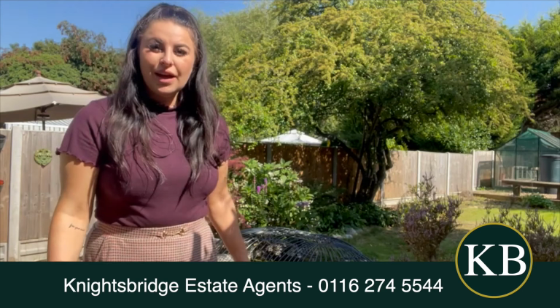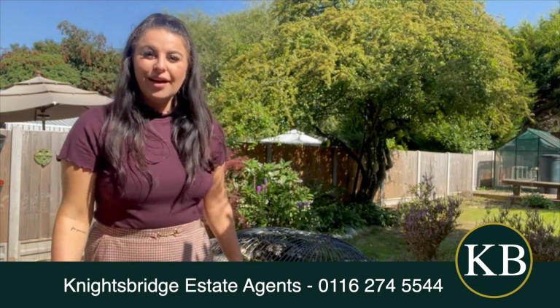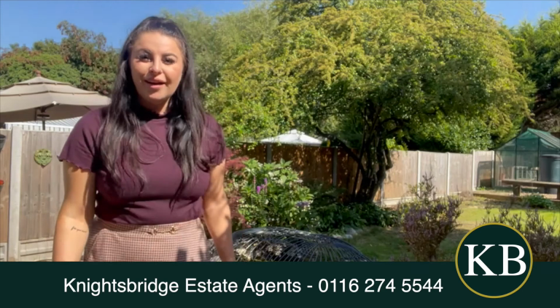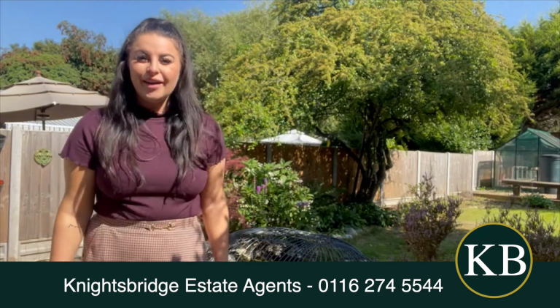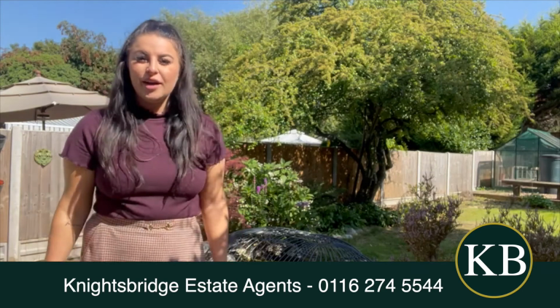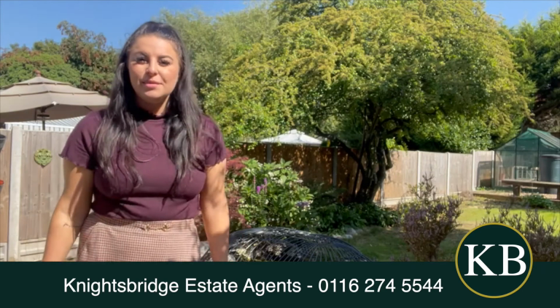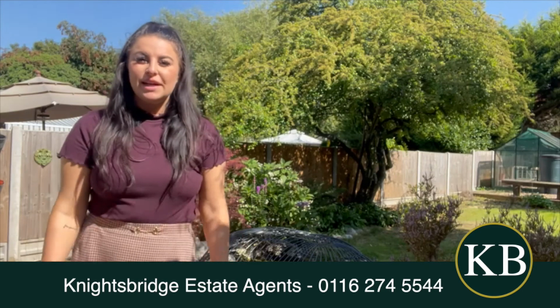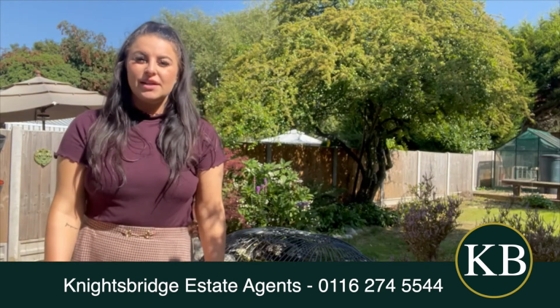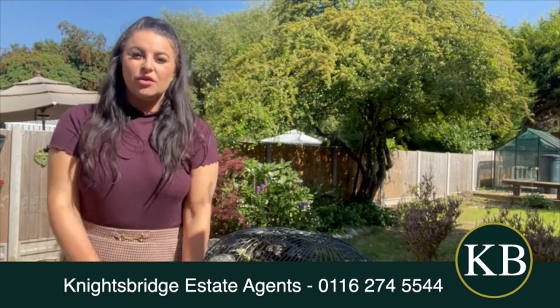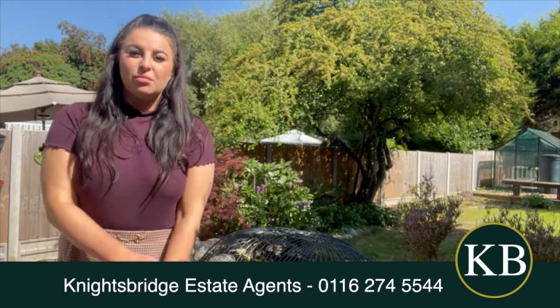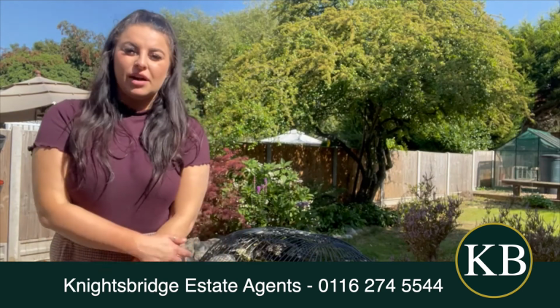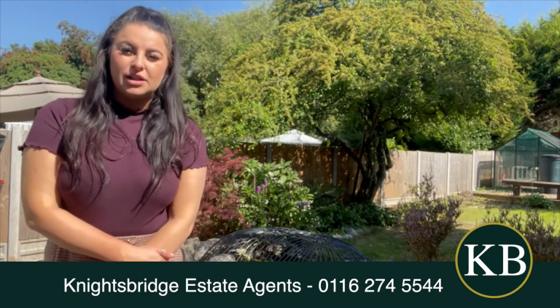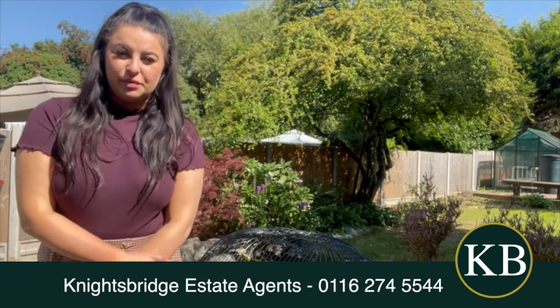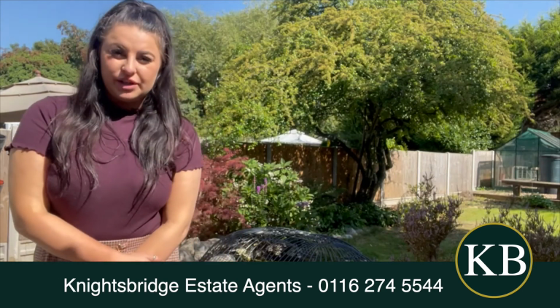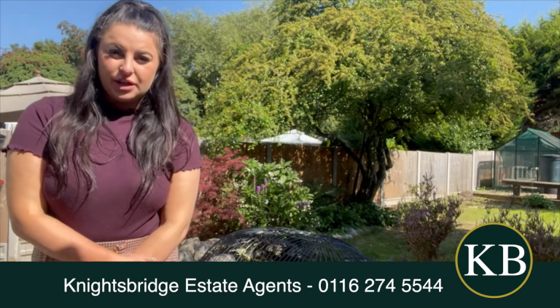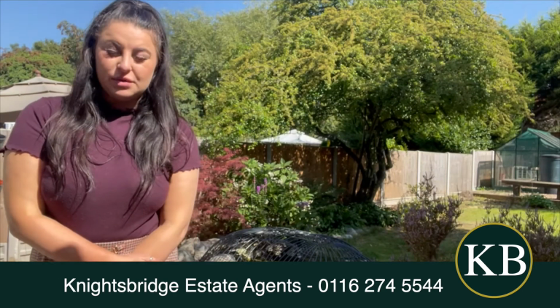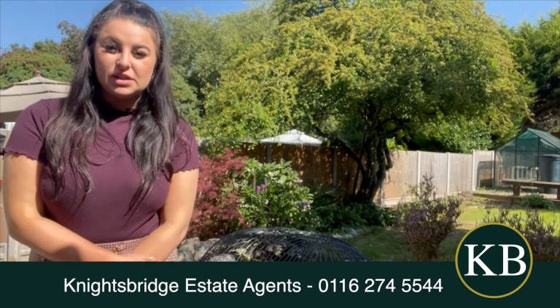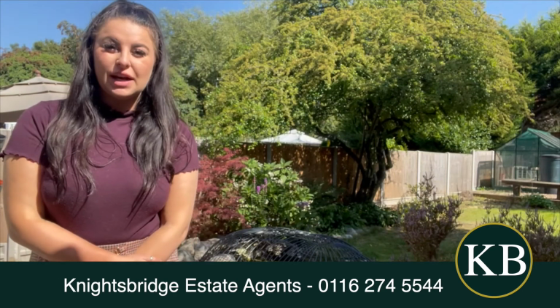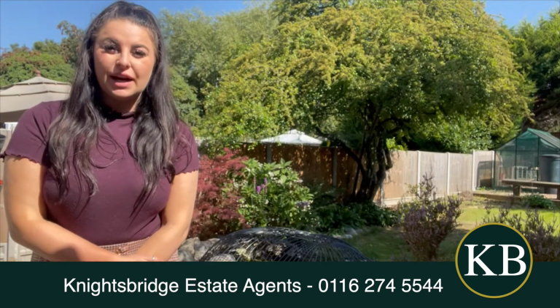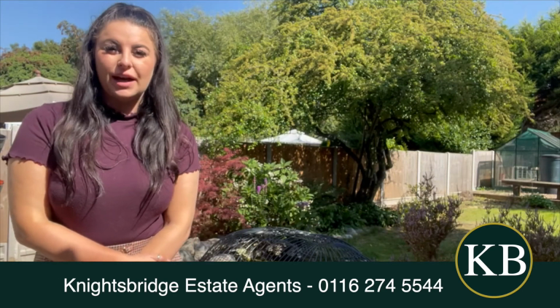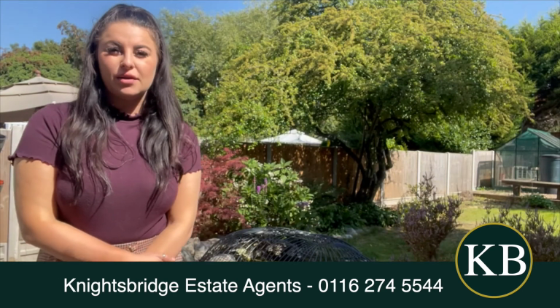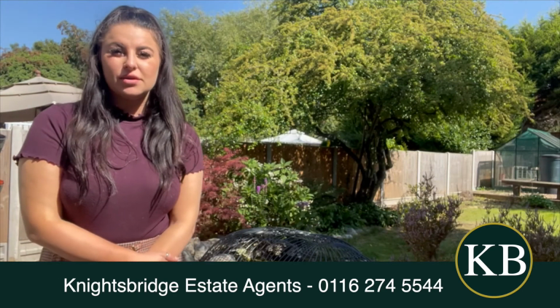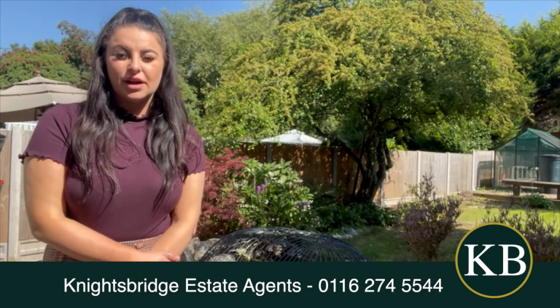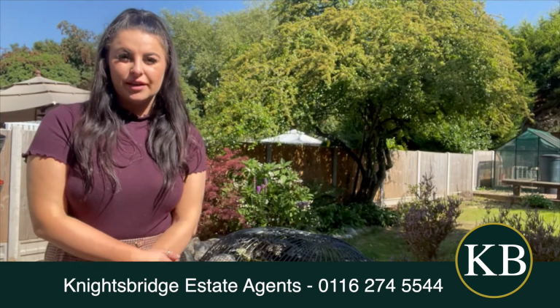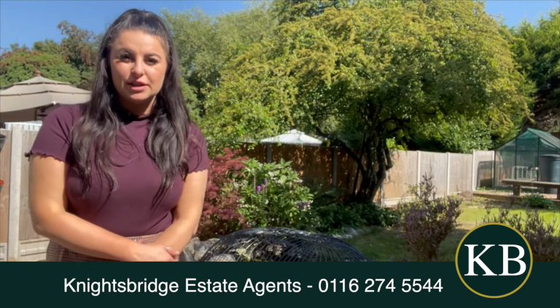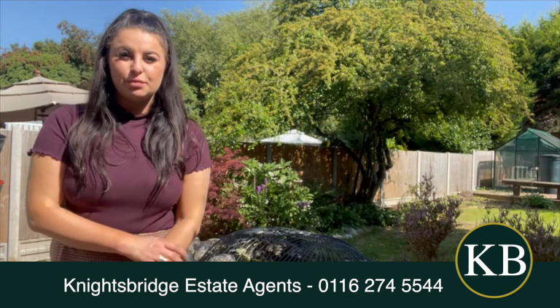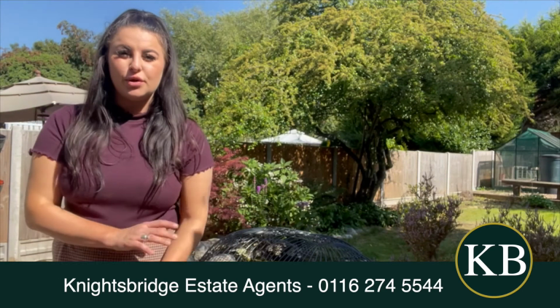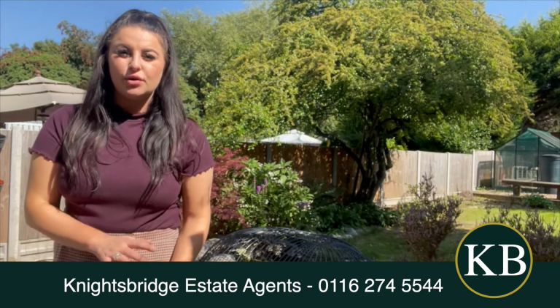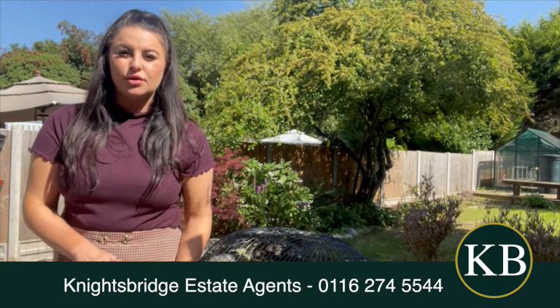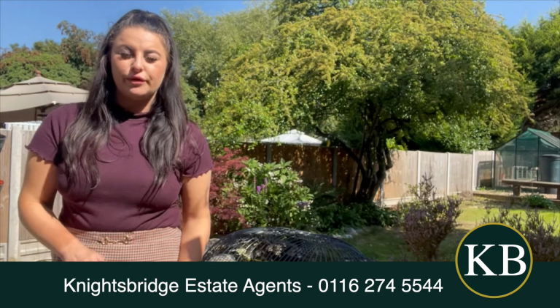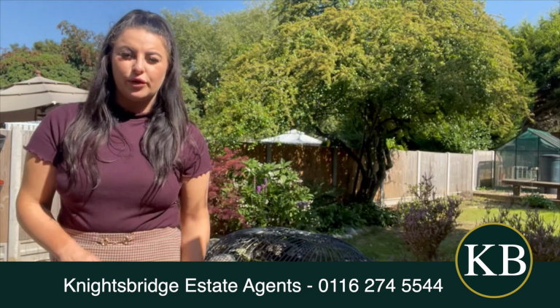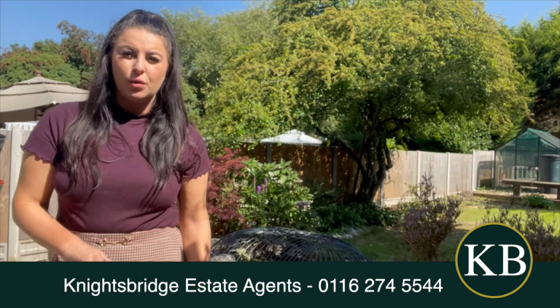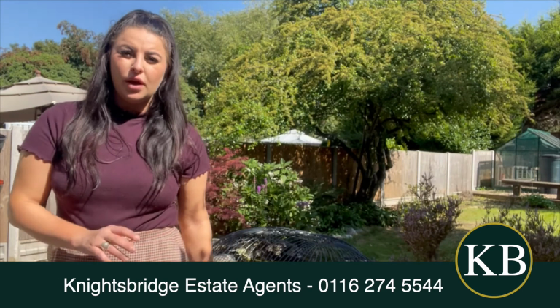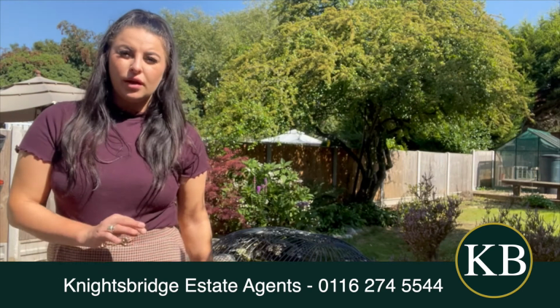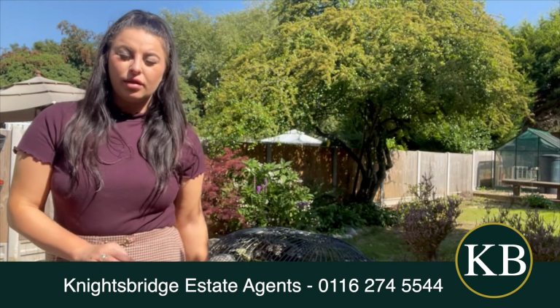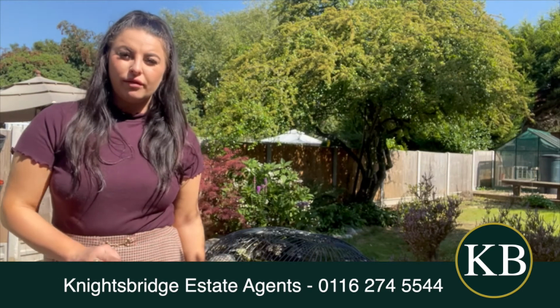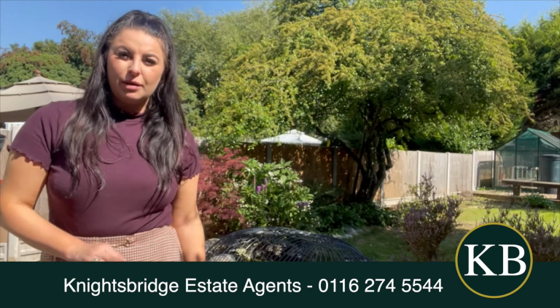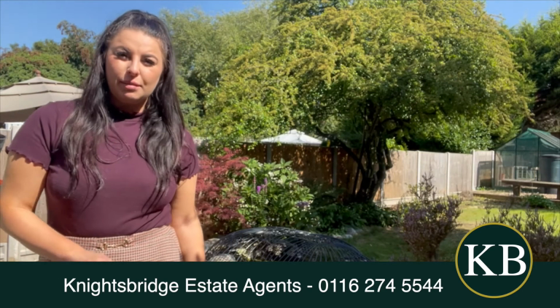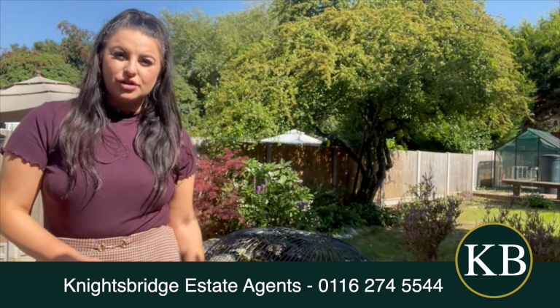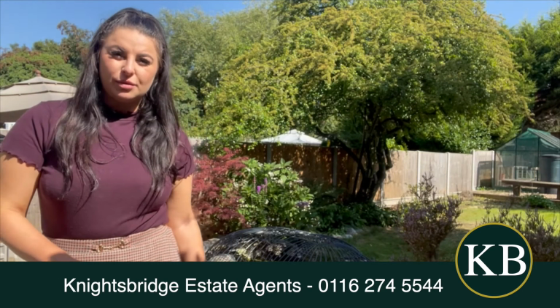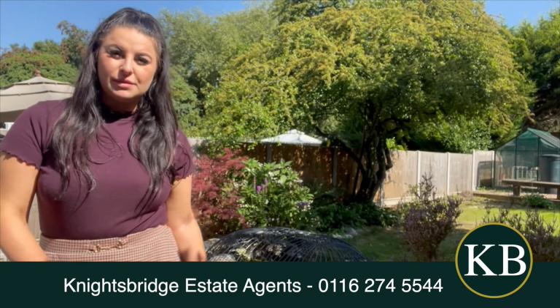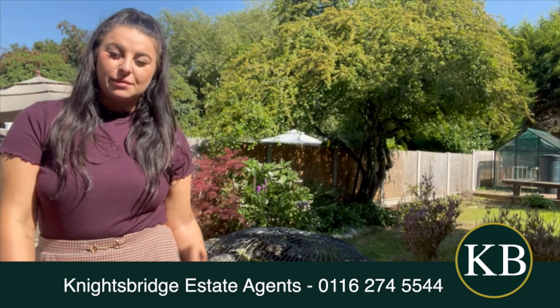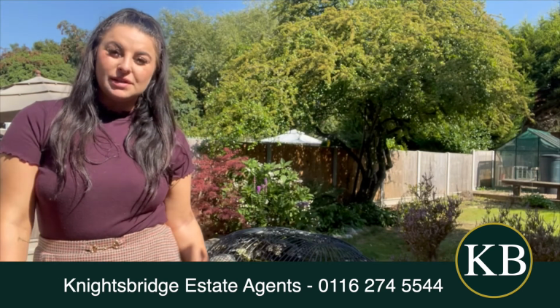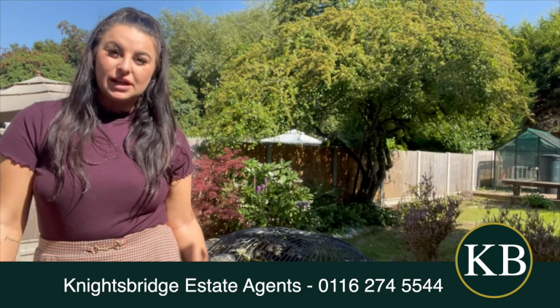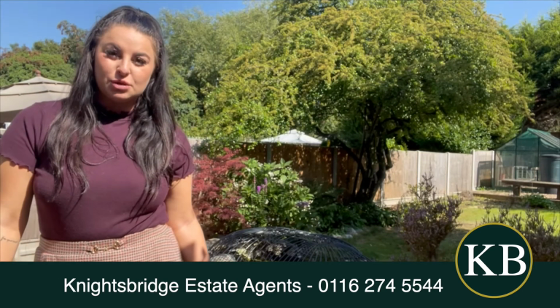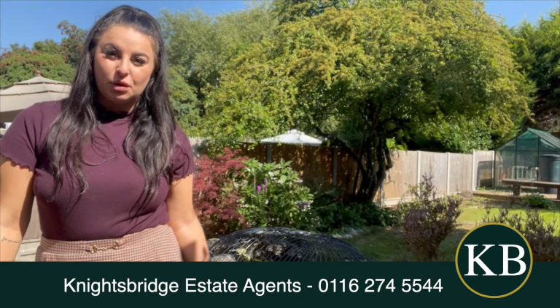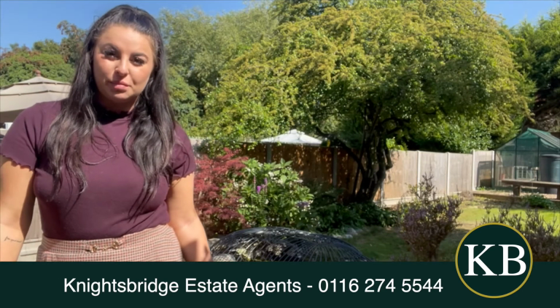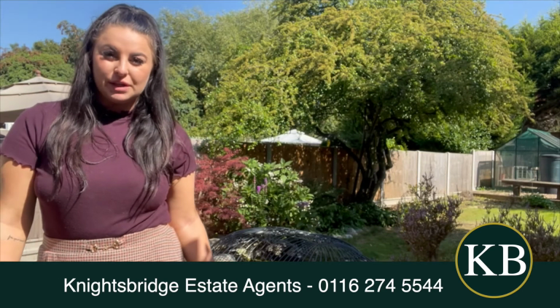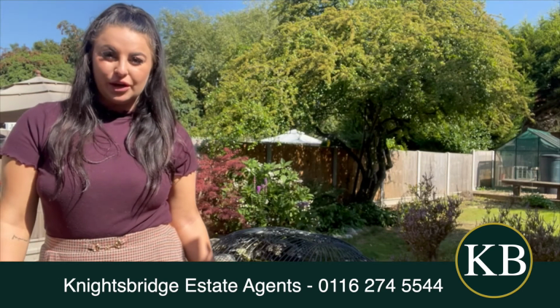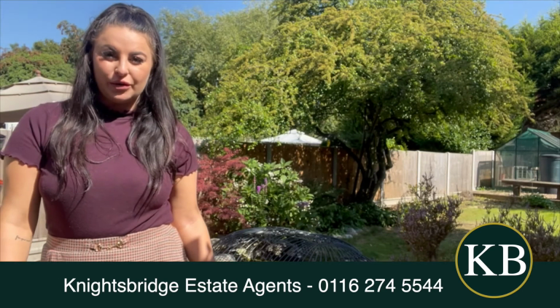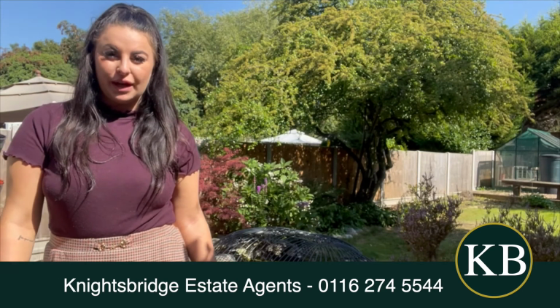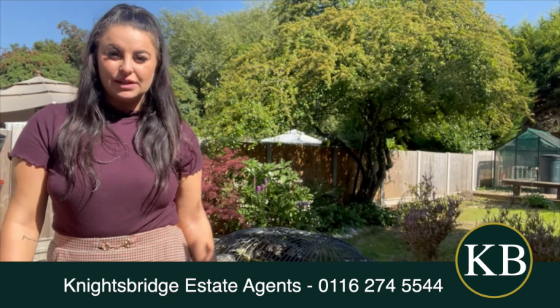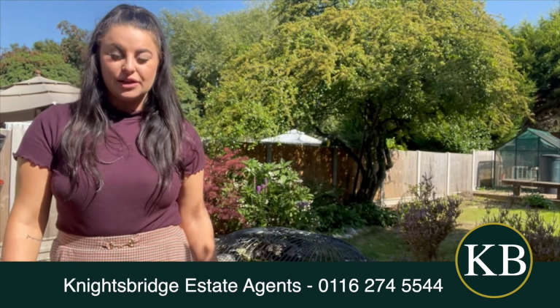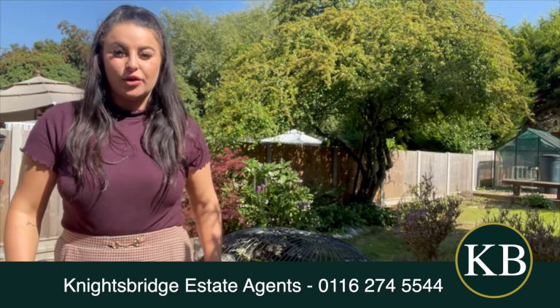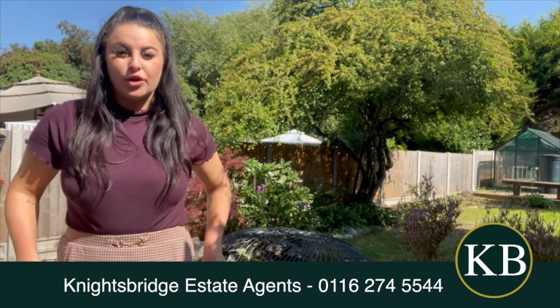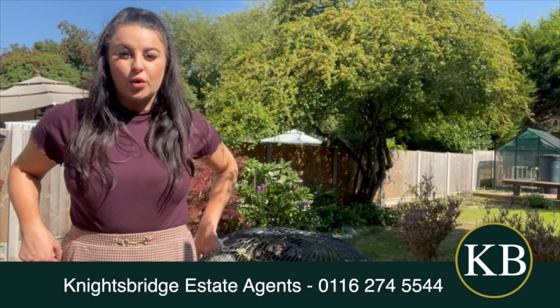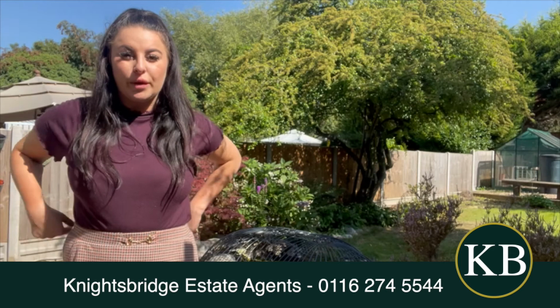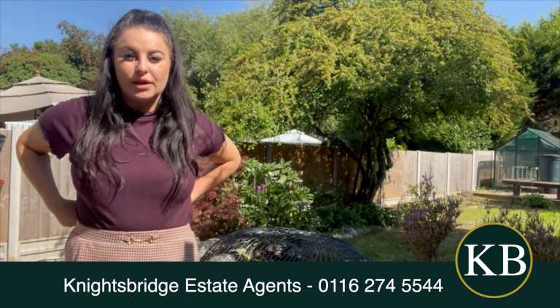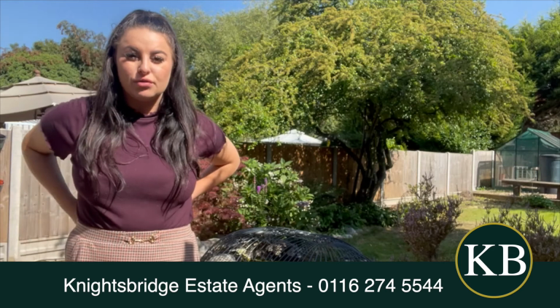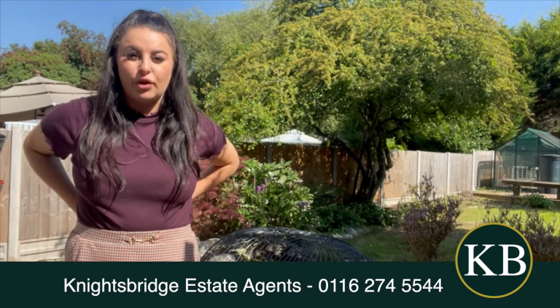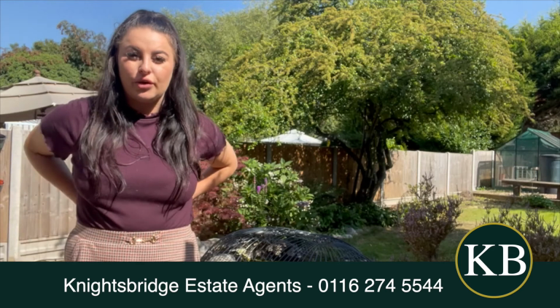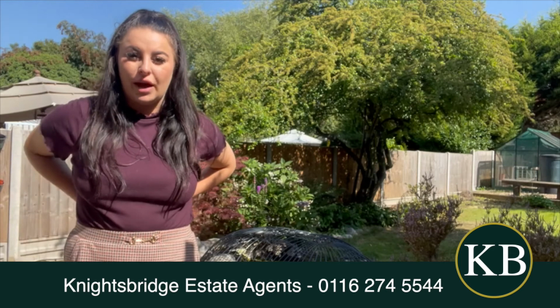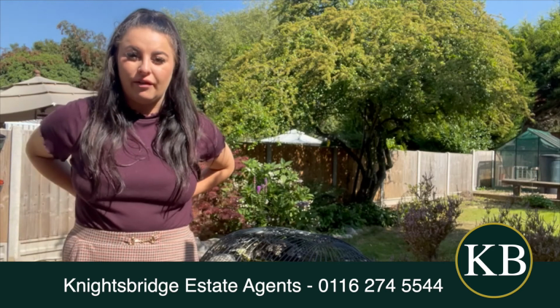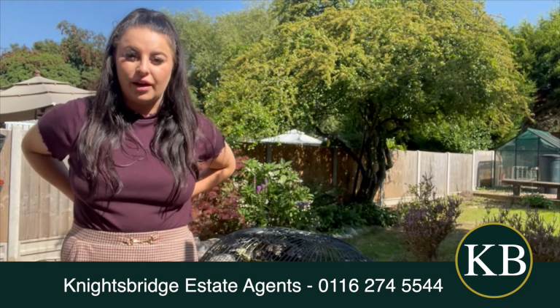Hi, I'm Mercedes from Knightsbridge and I'm just standing outside this beautiful three-bedroom semi-detached property located on the Queens Road area.